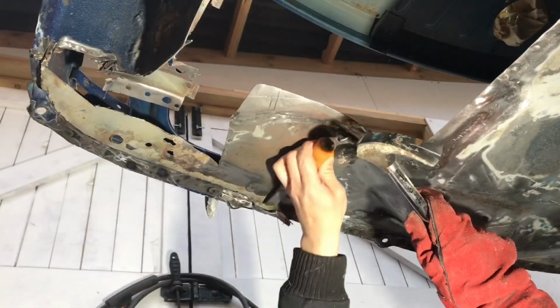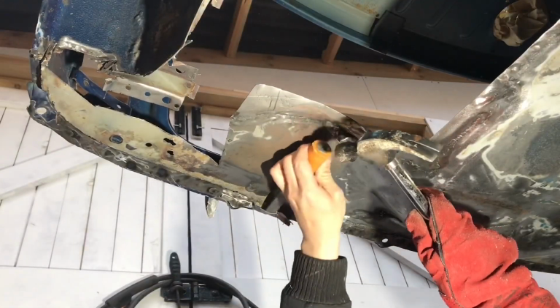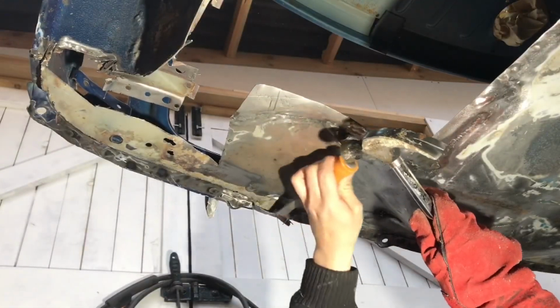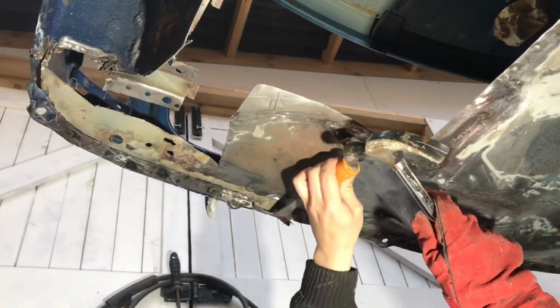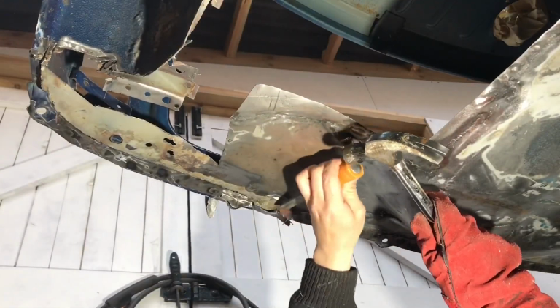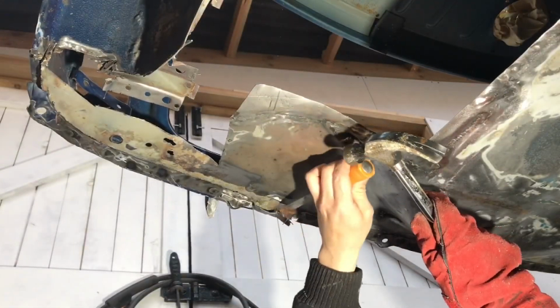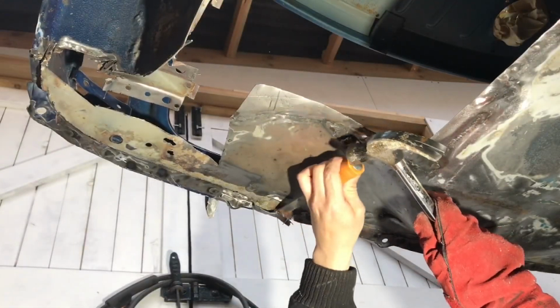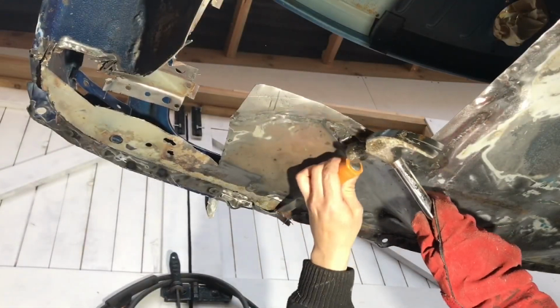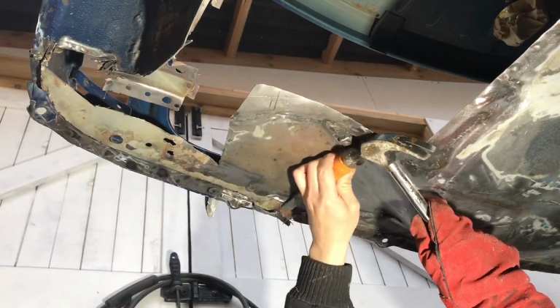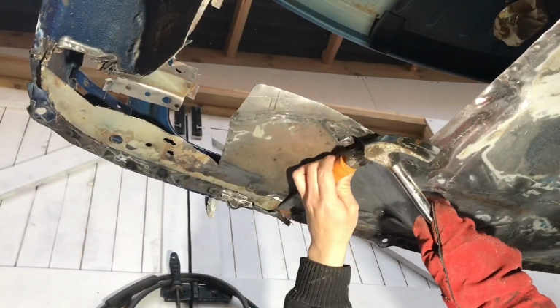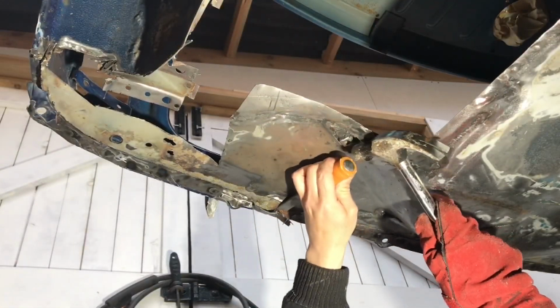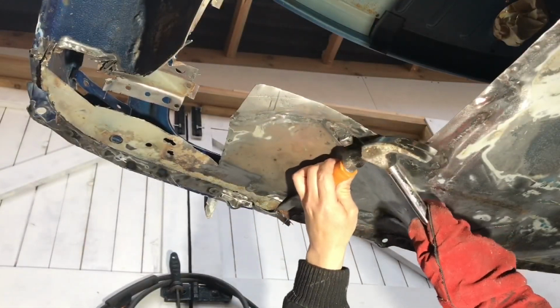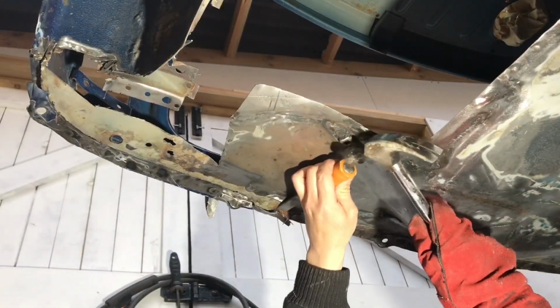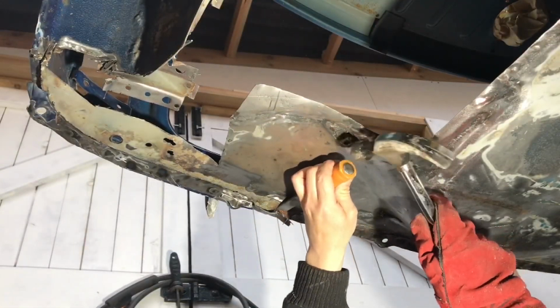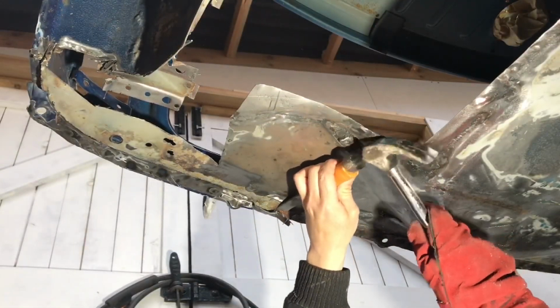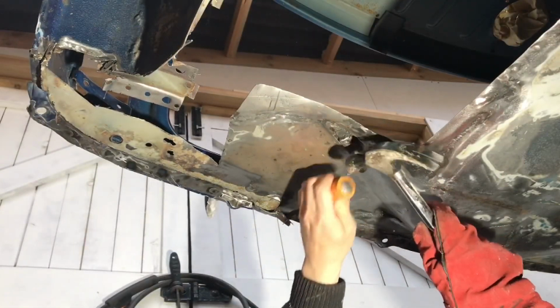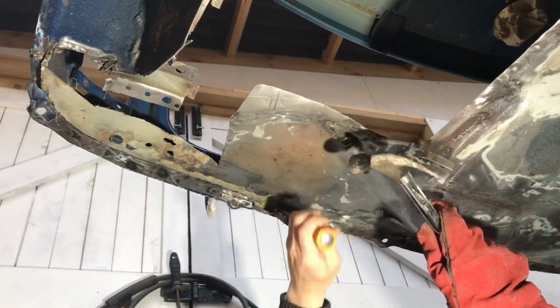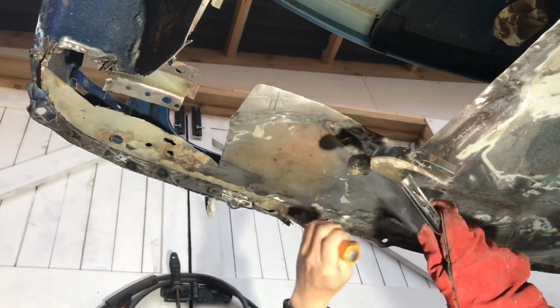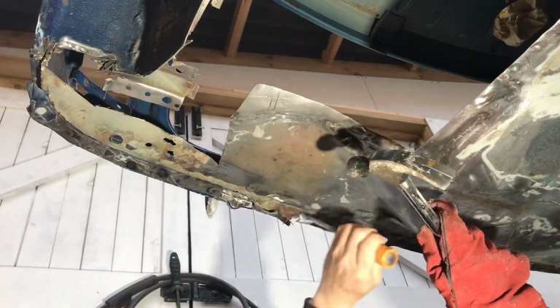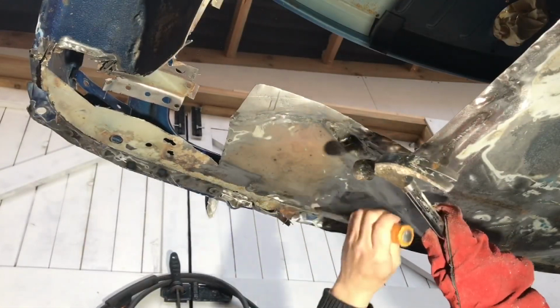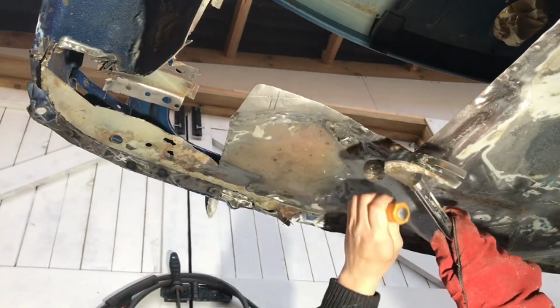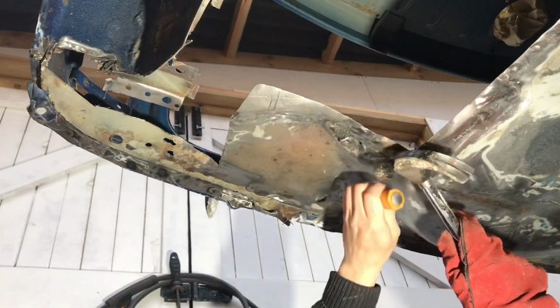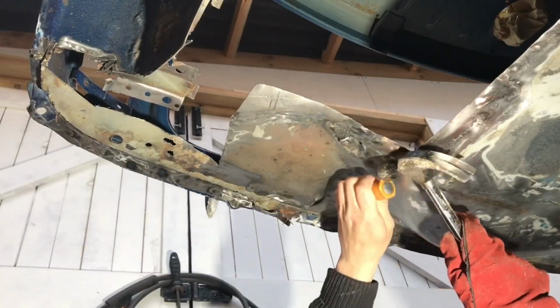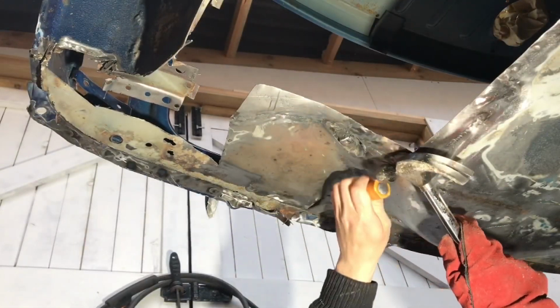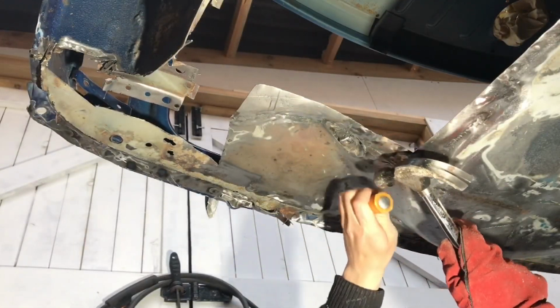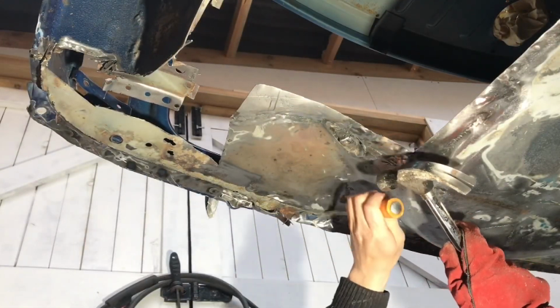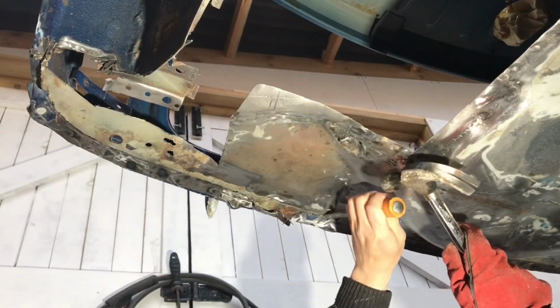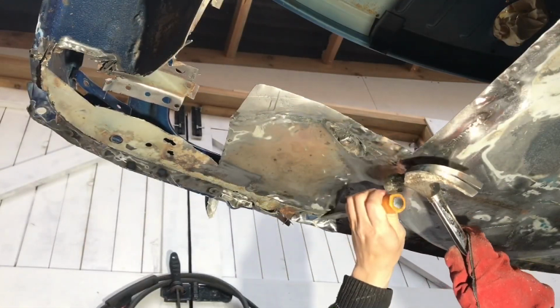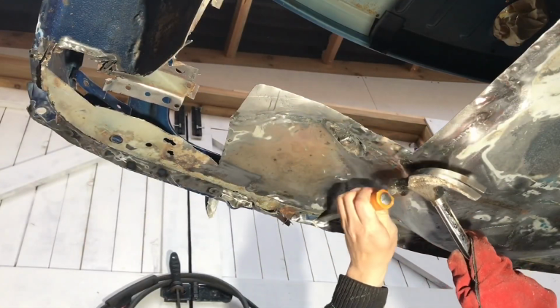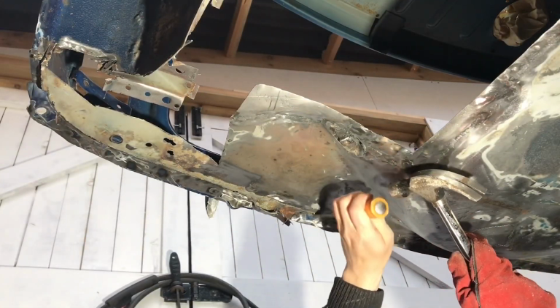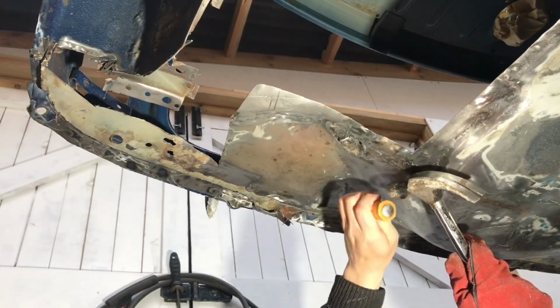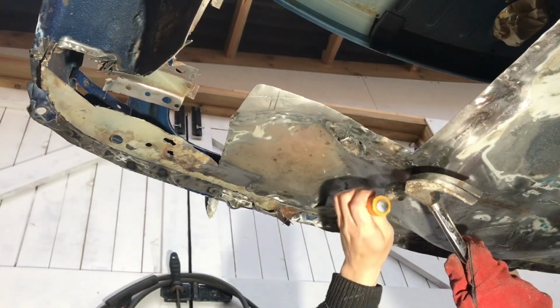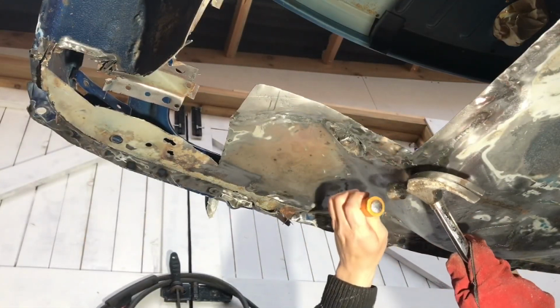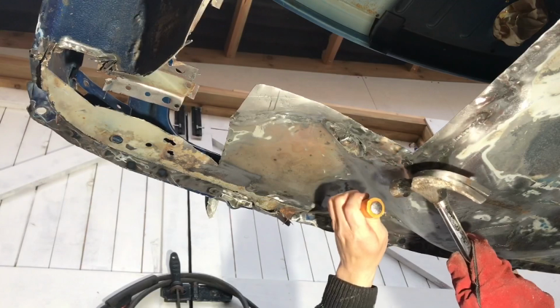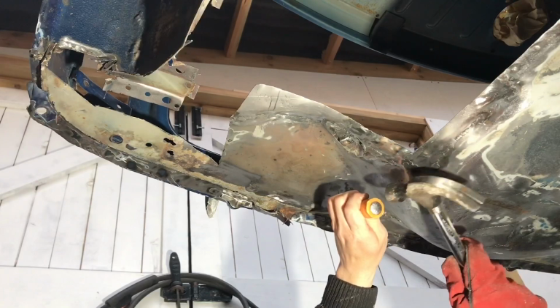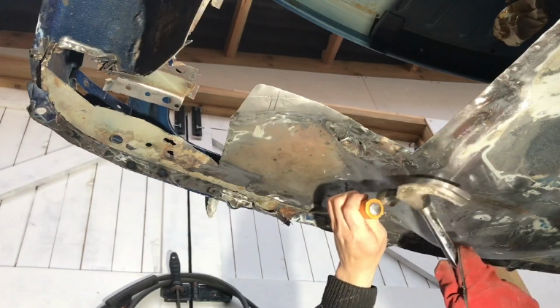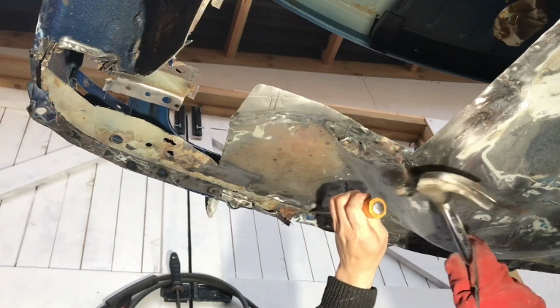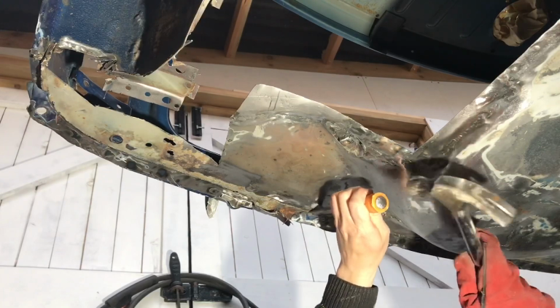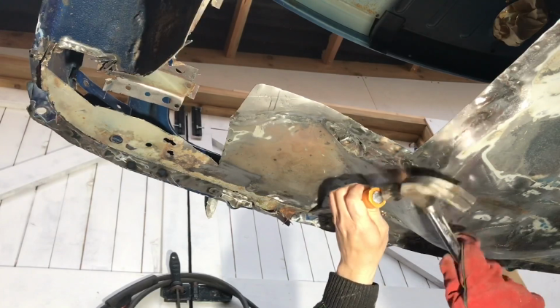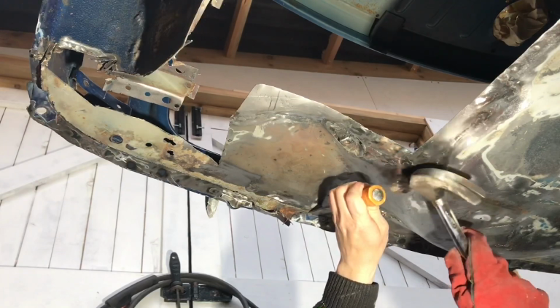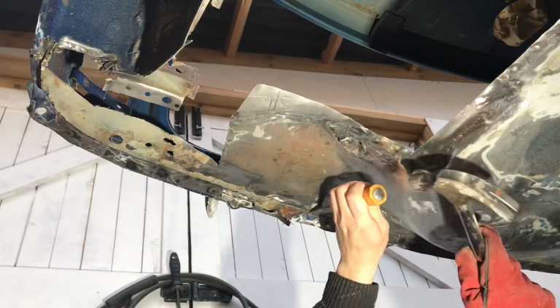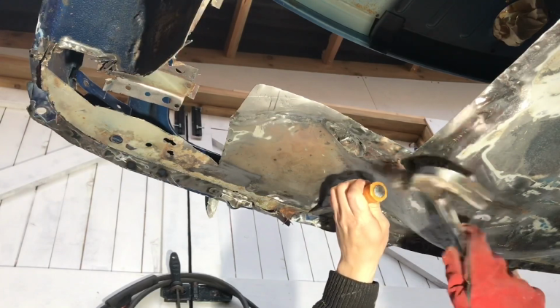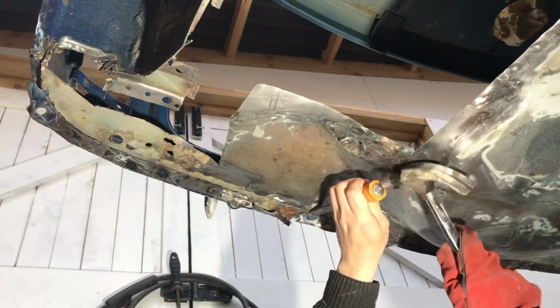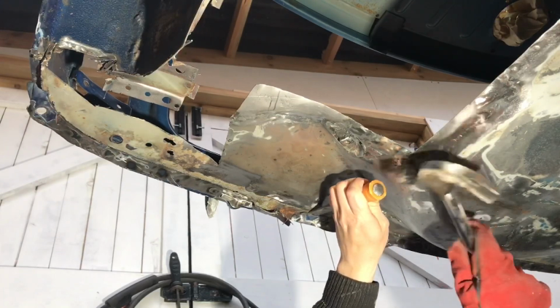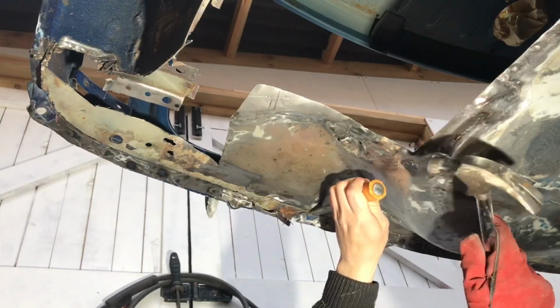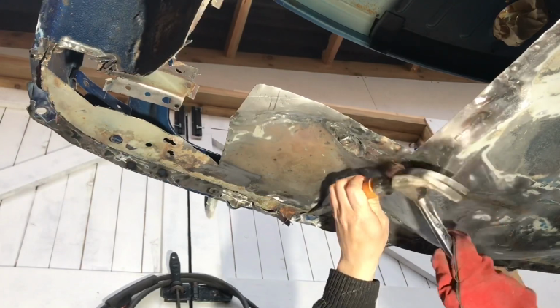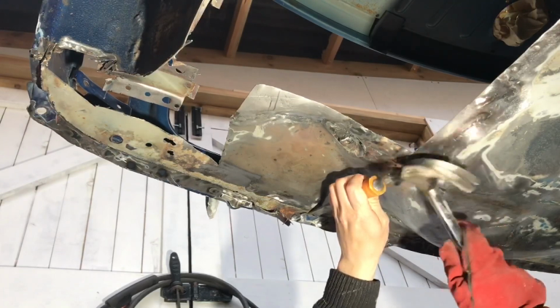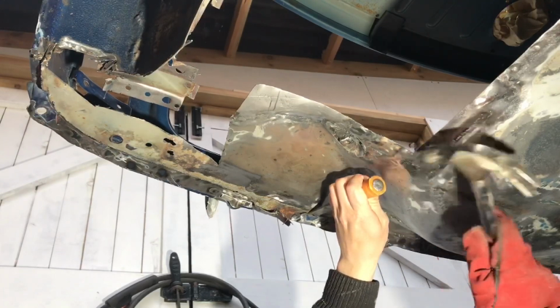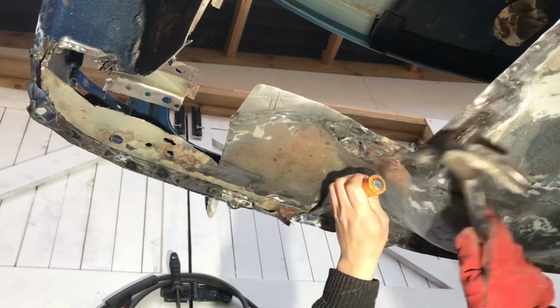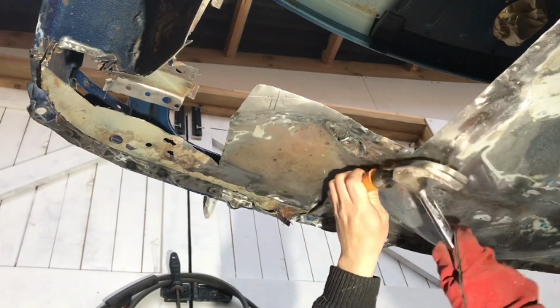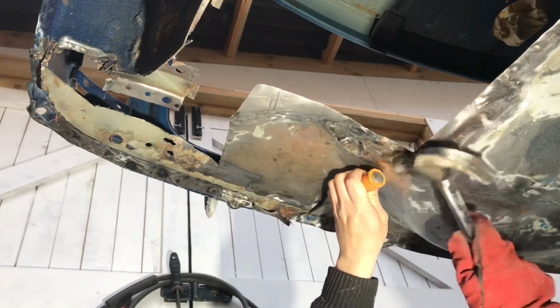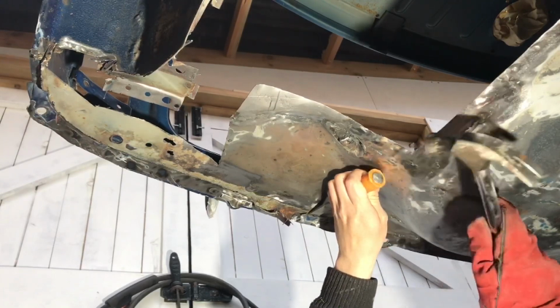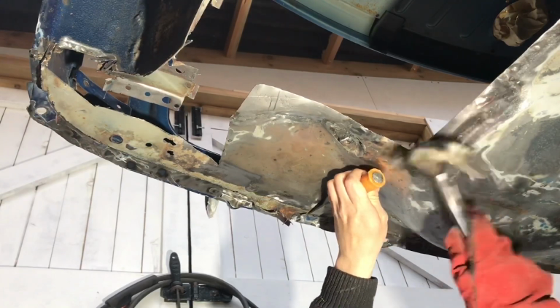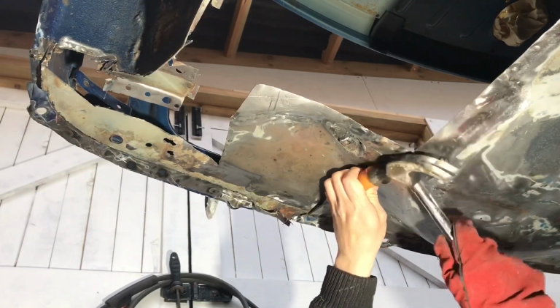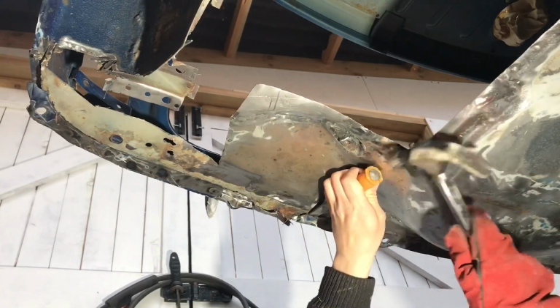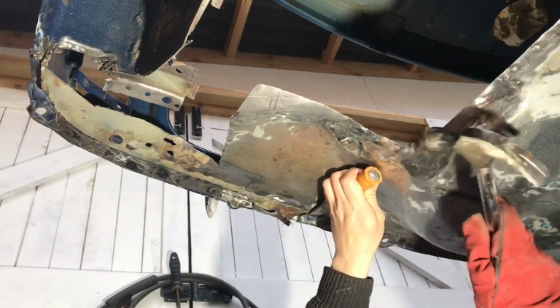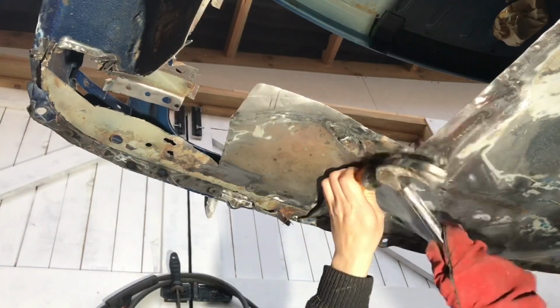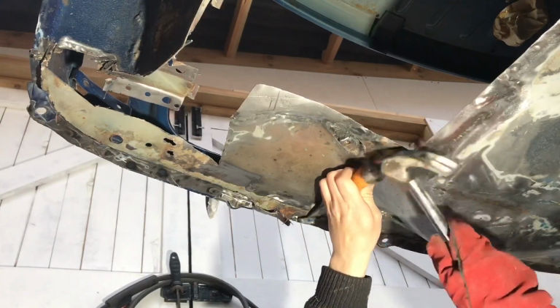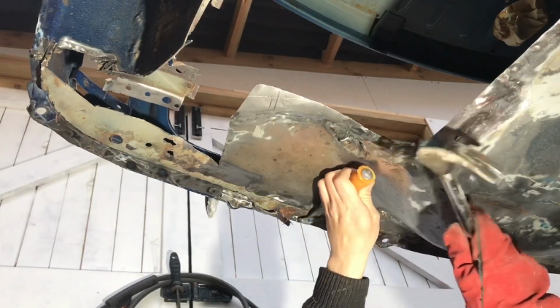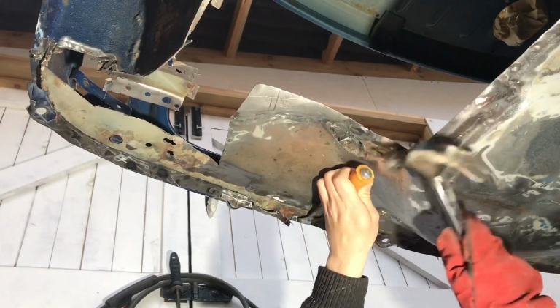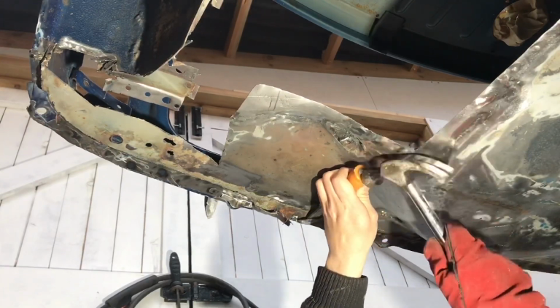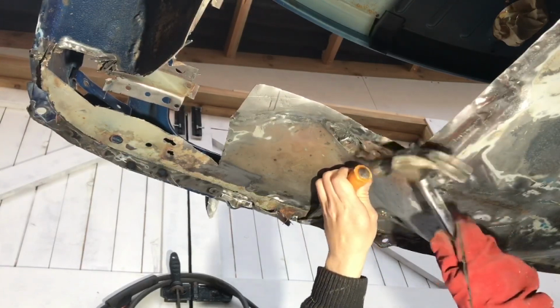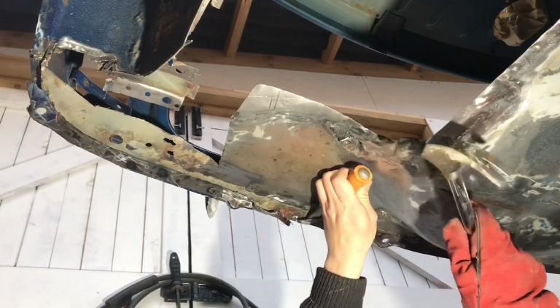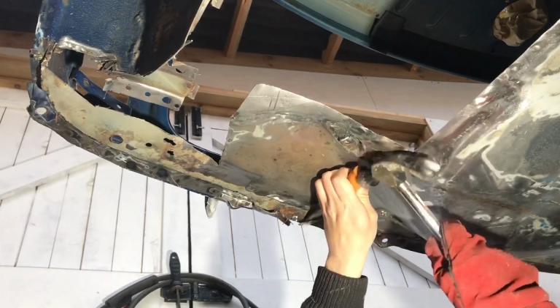Using a chisel and a hammer, I'm now removing what's left of the rear valance away from the boot floor skin.